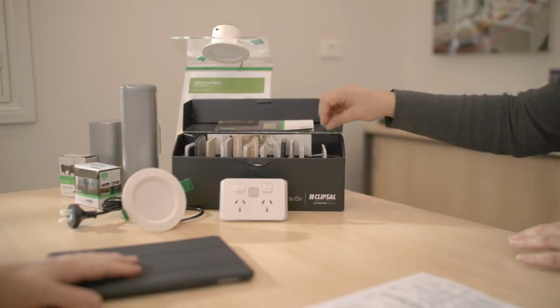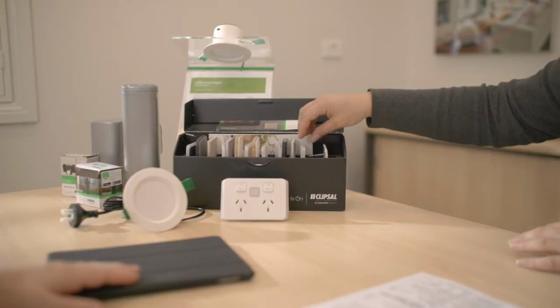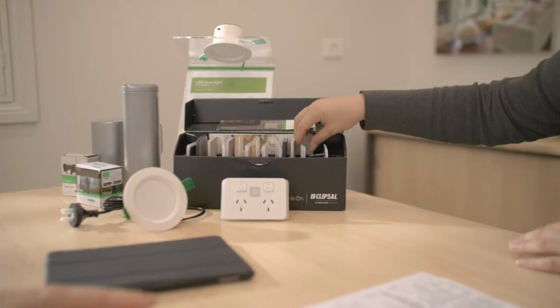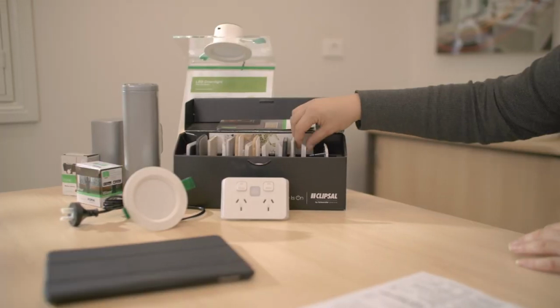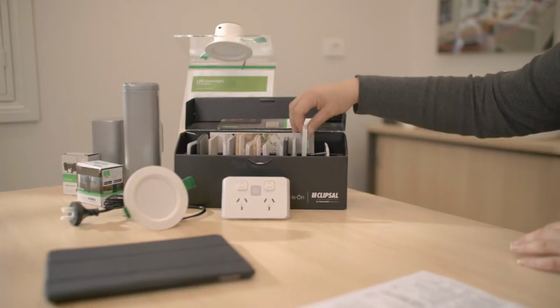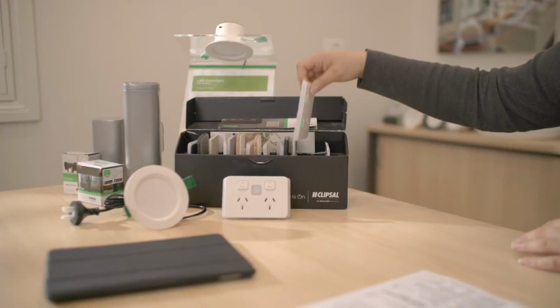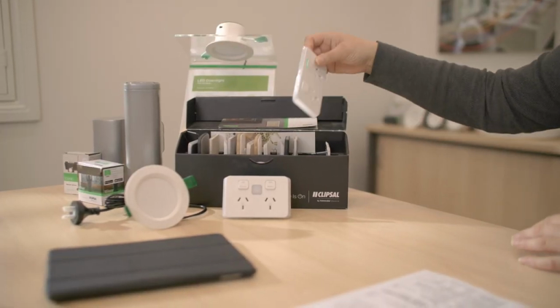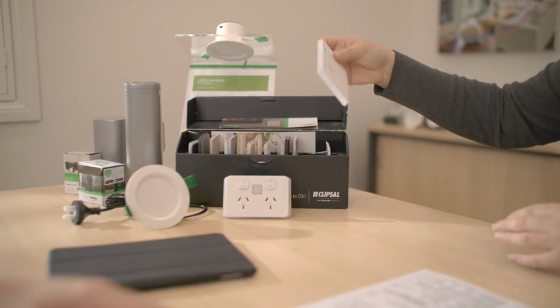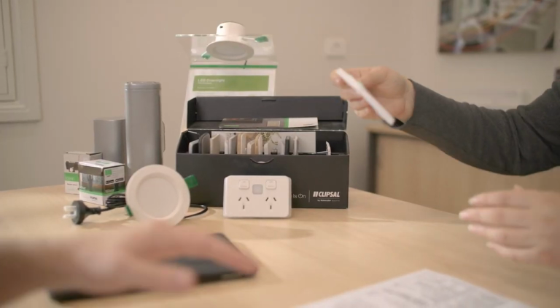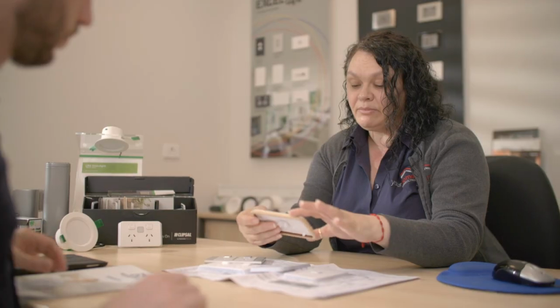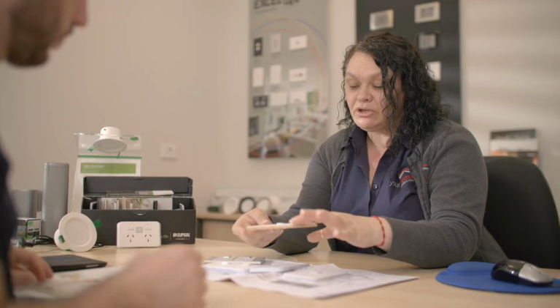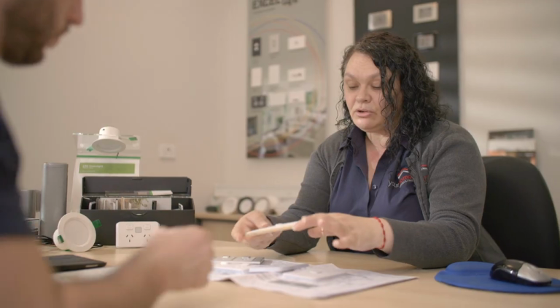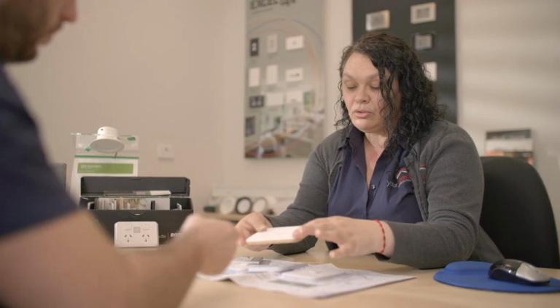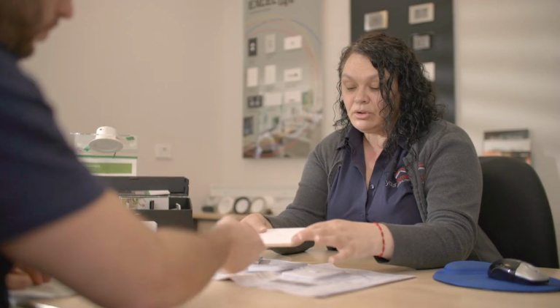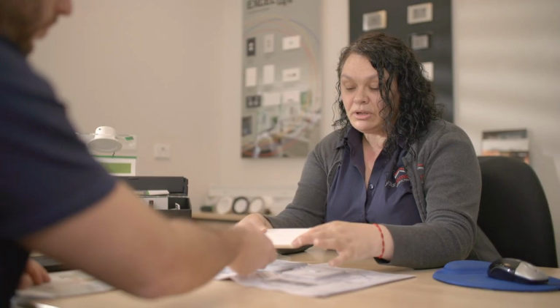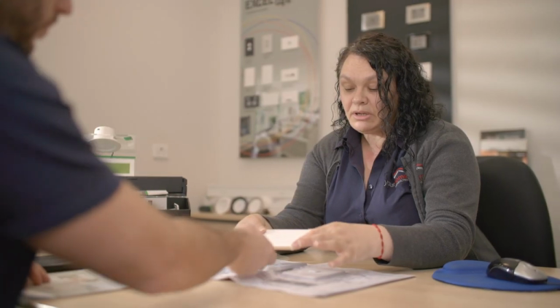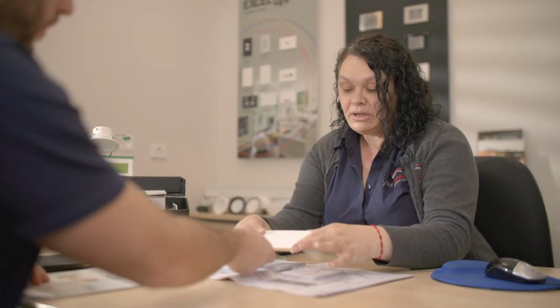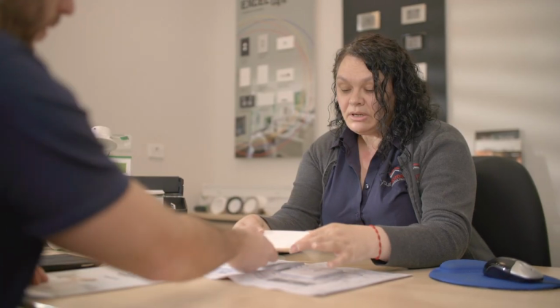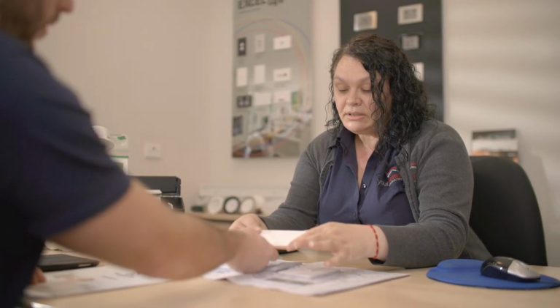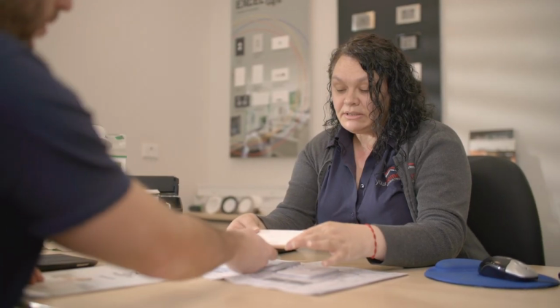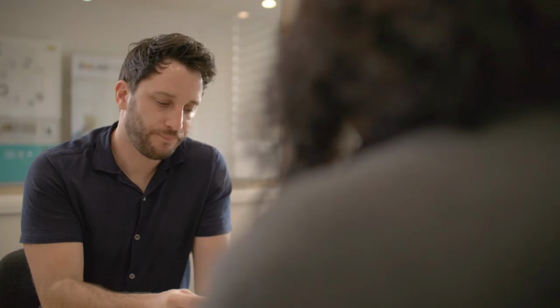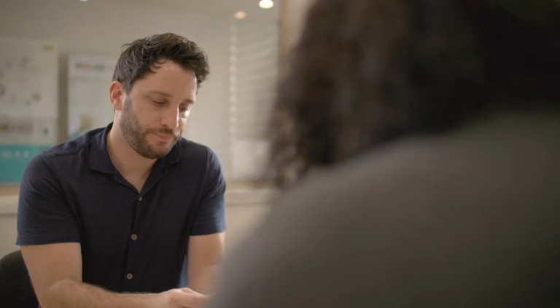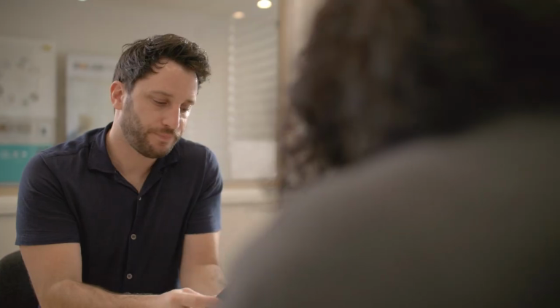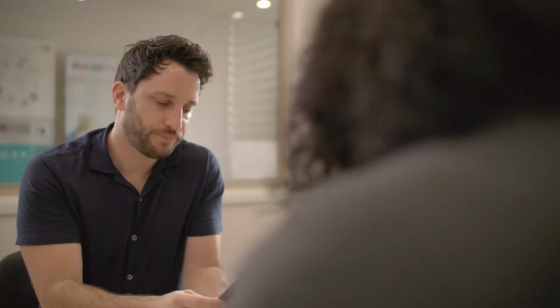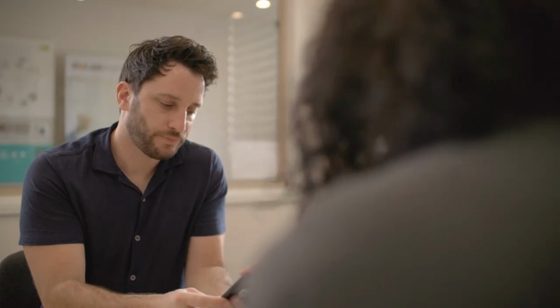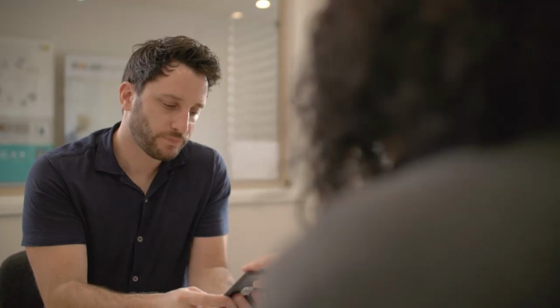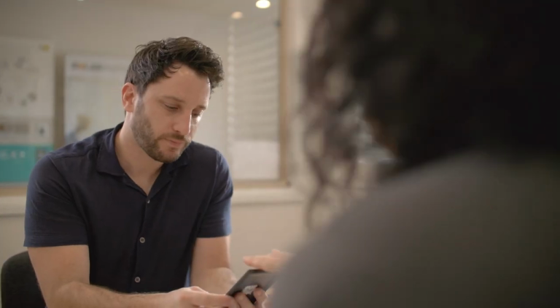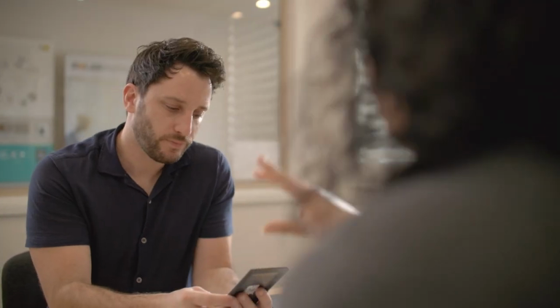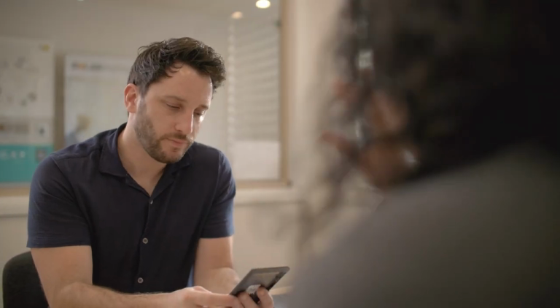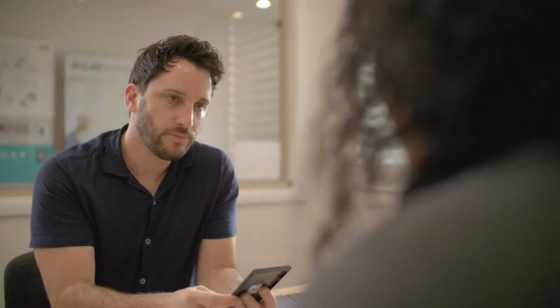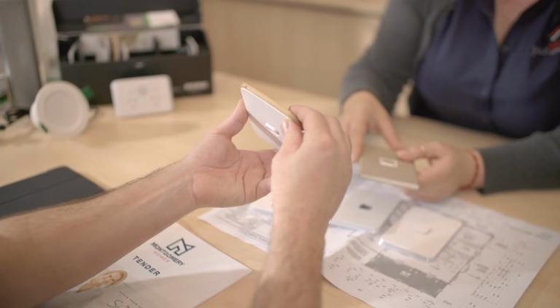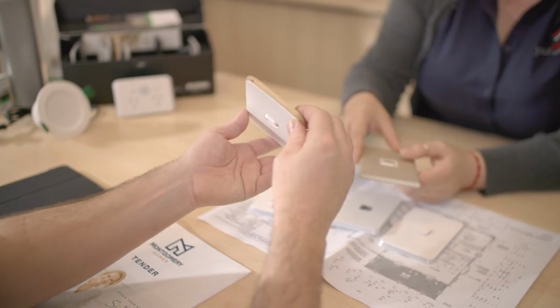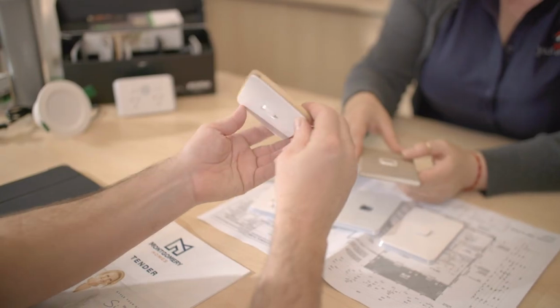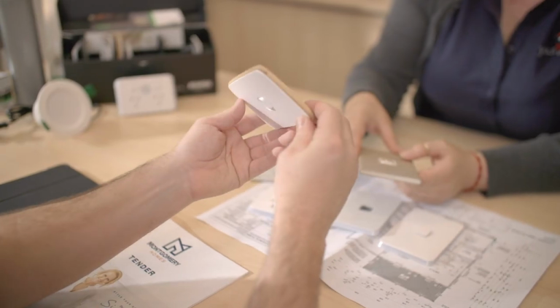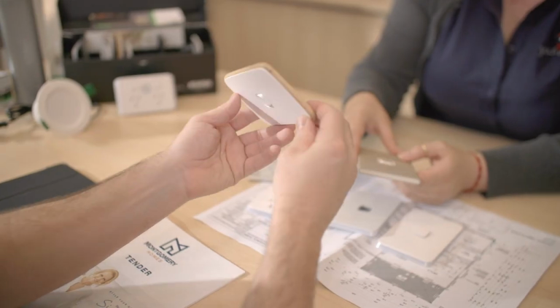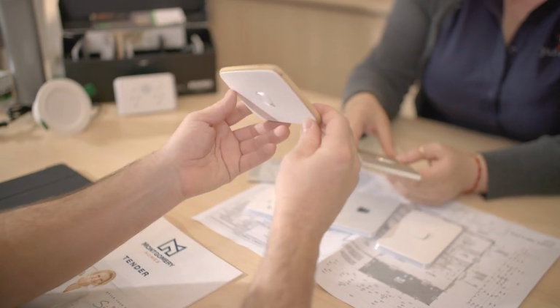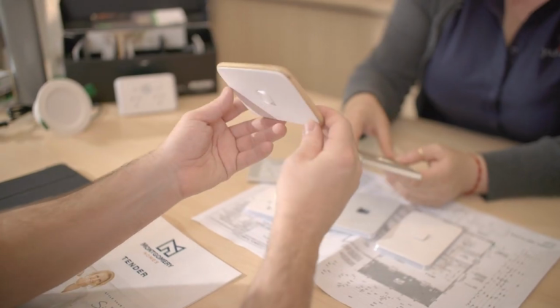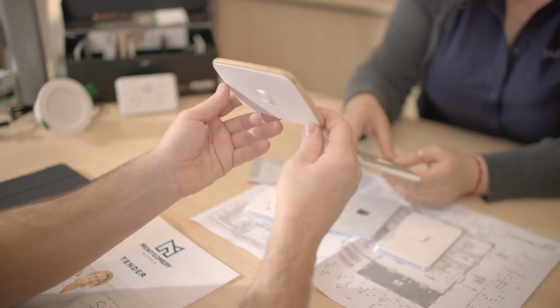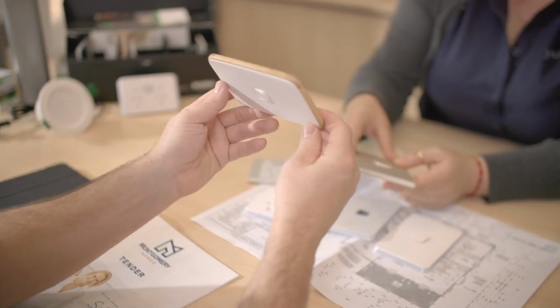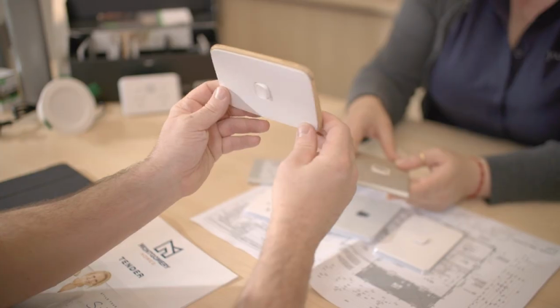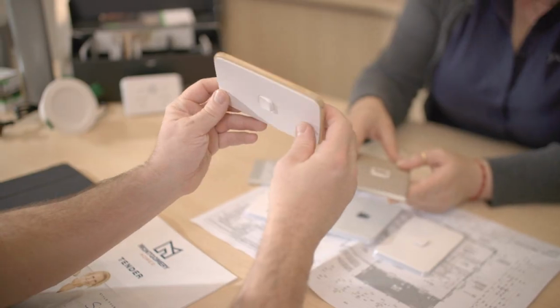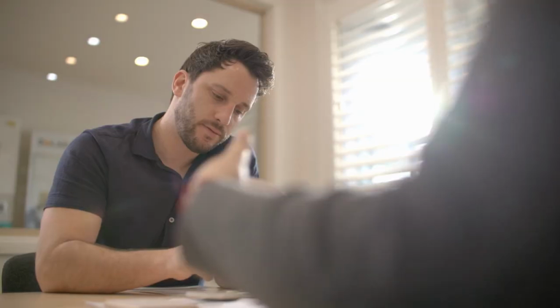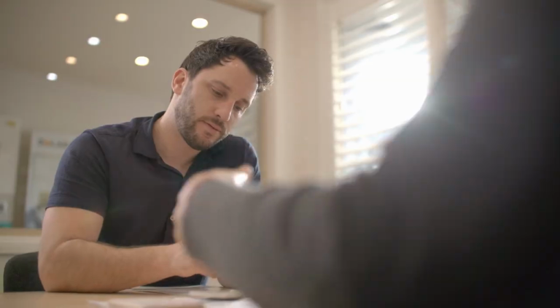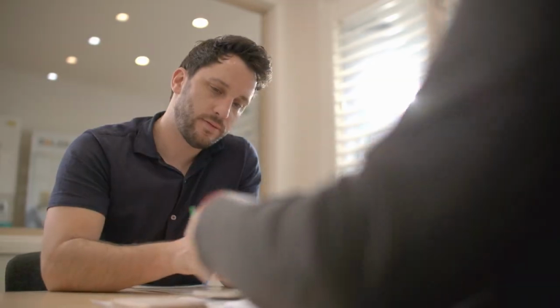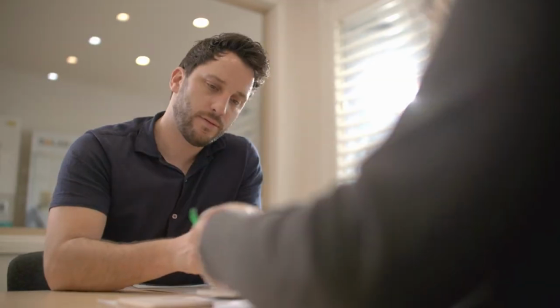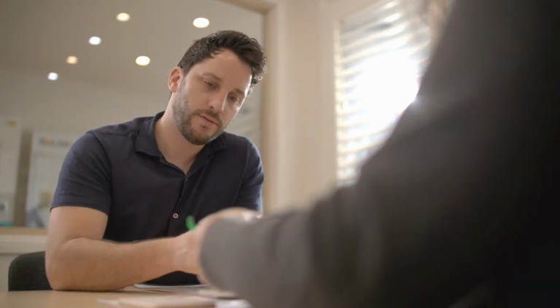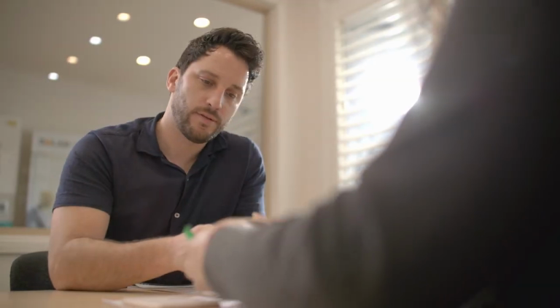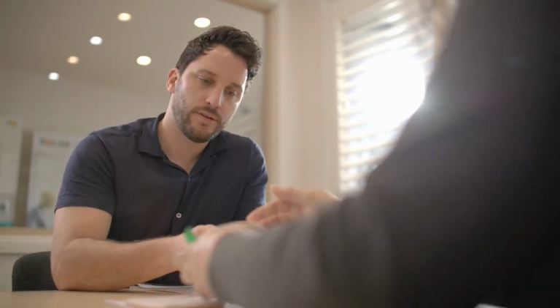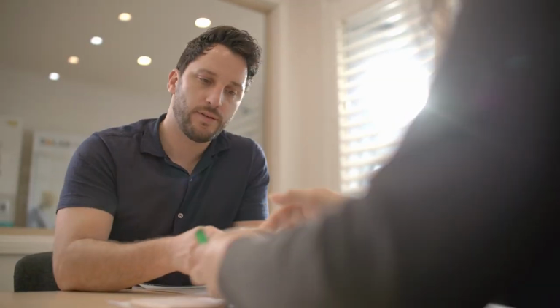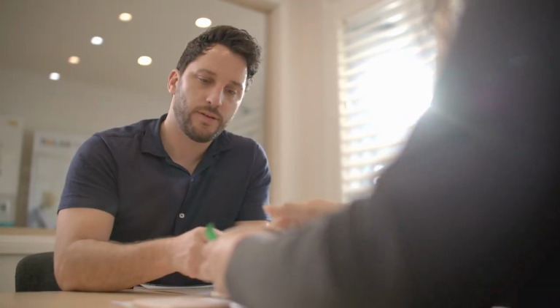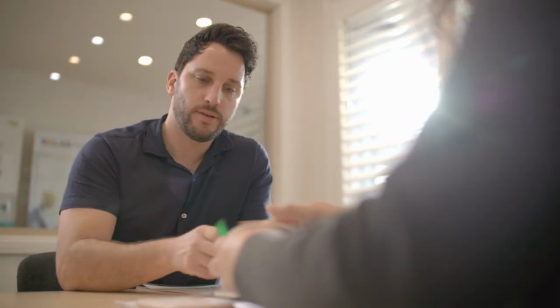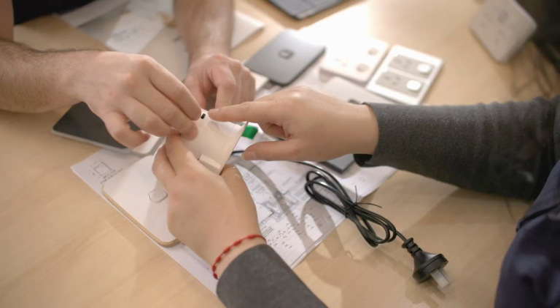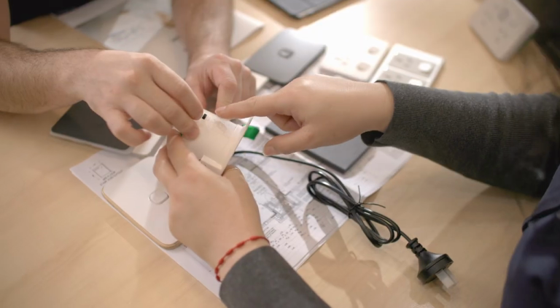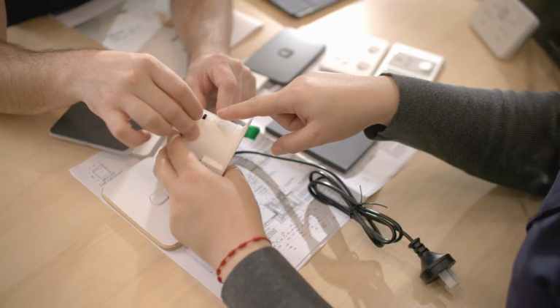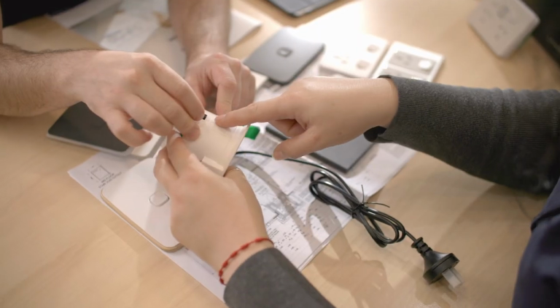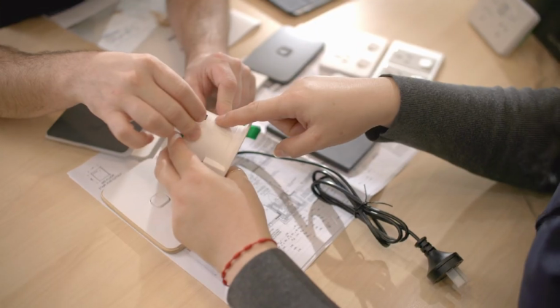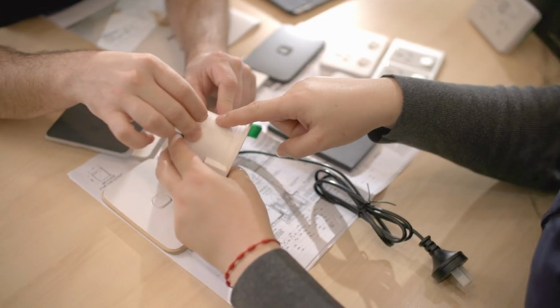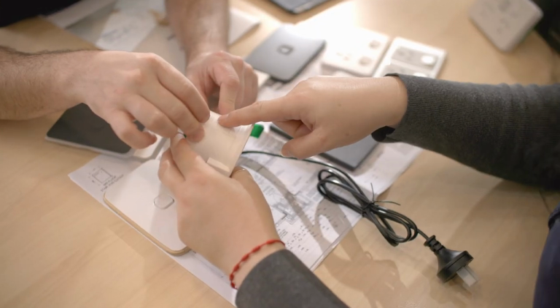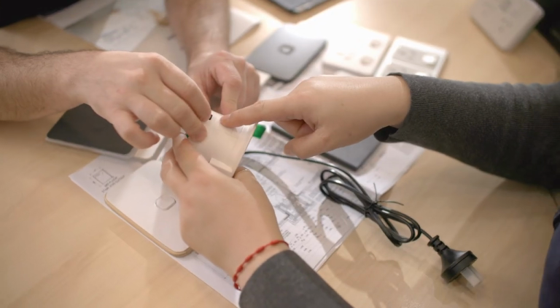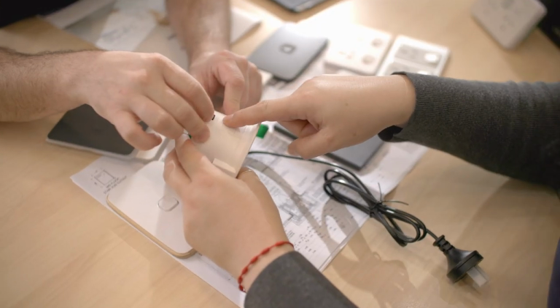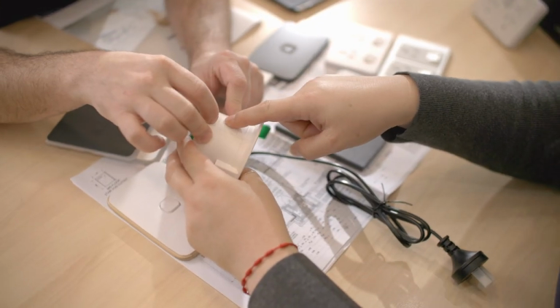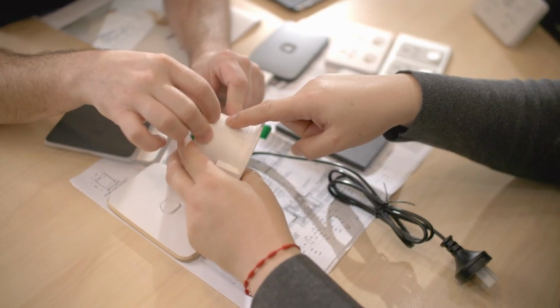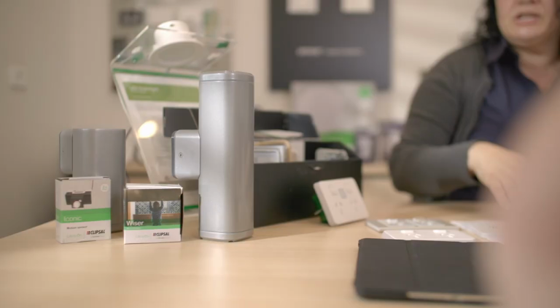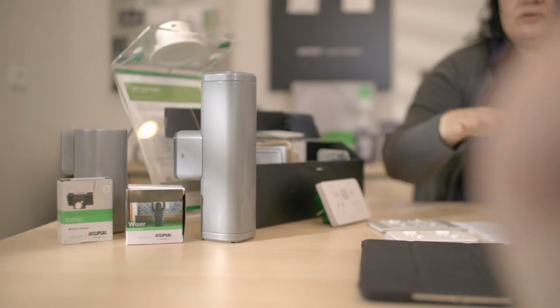Also, if you have any special lighting needs or wants, including dimmers or sensors, now is the time to plan it.